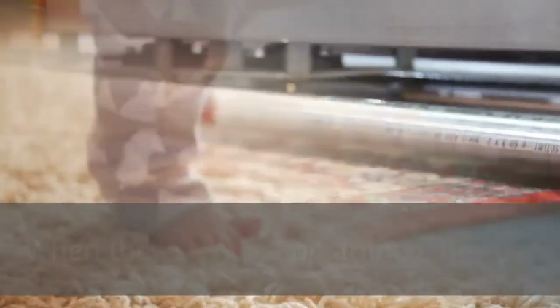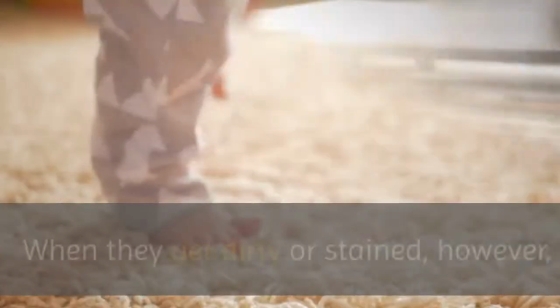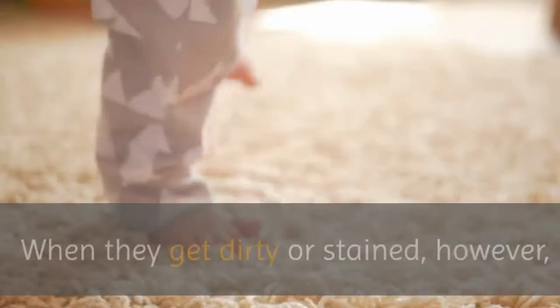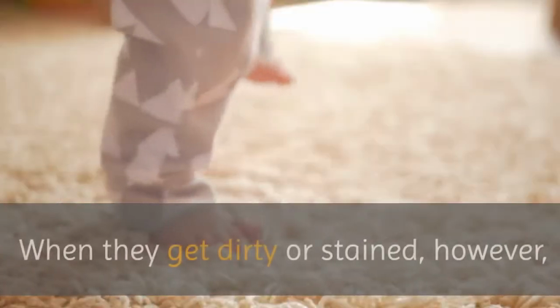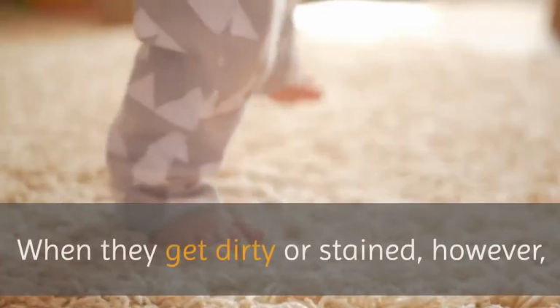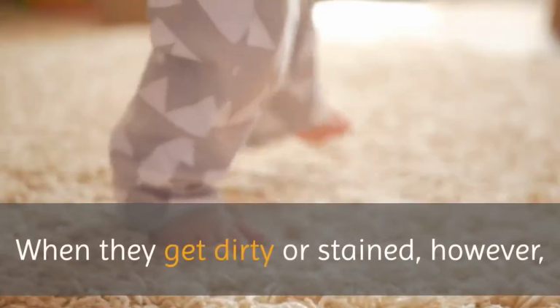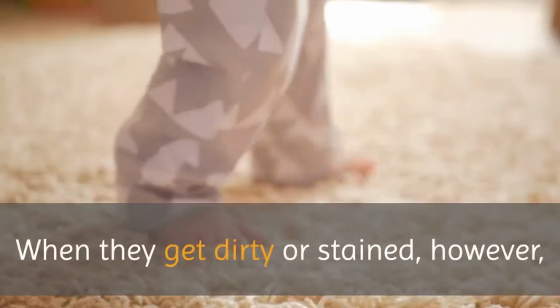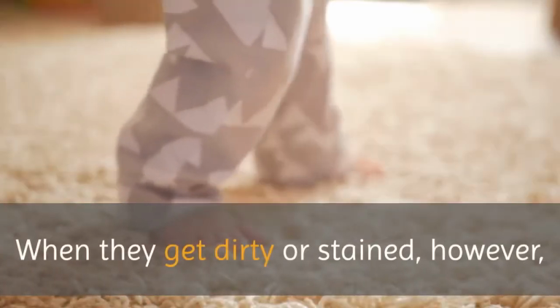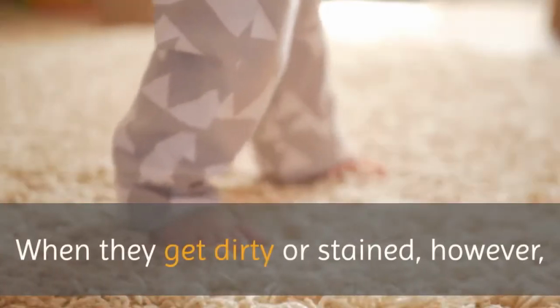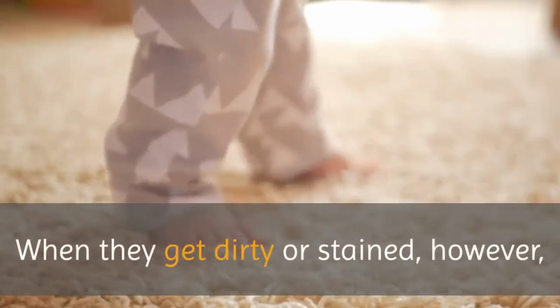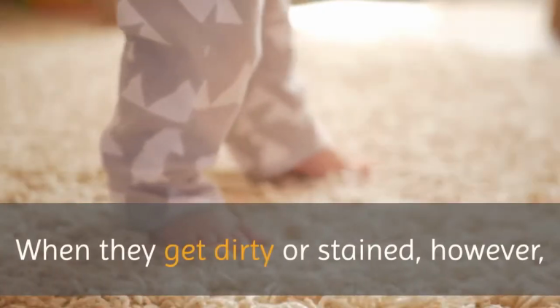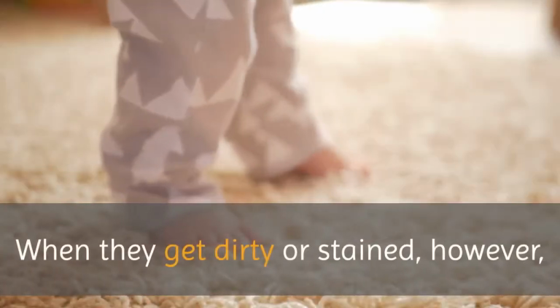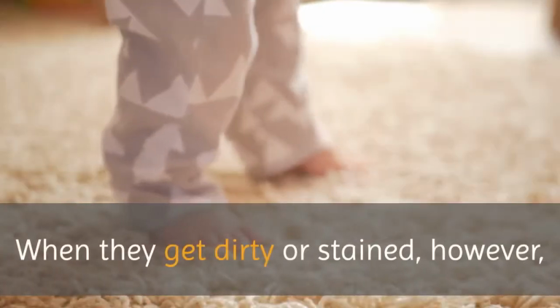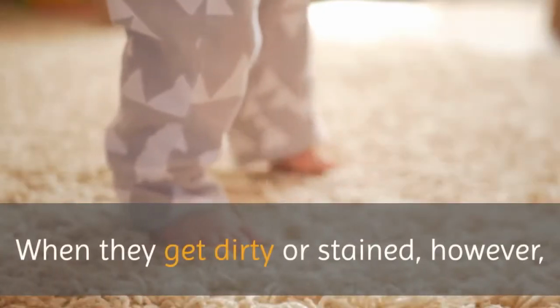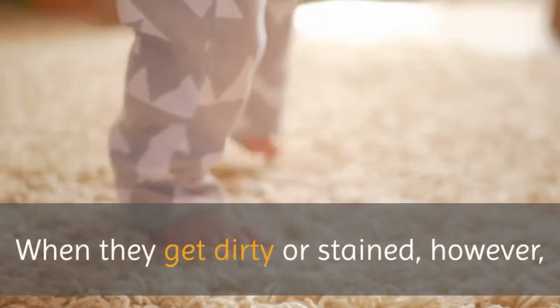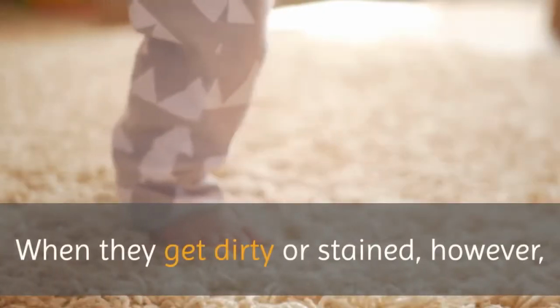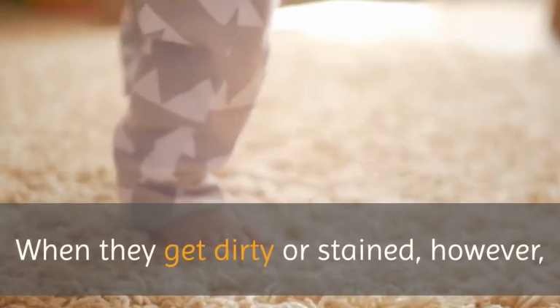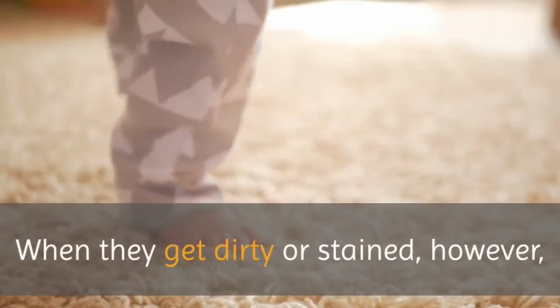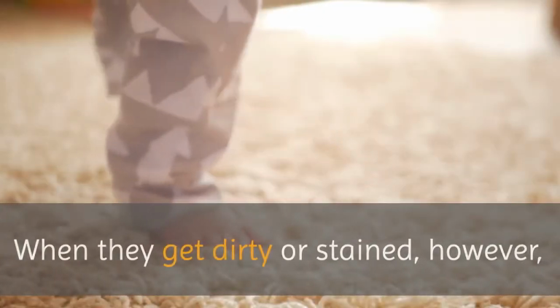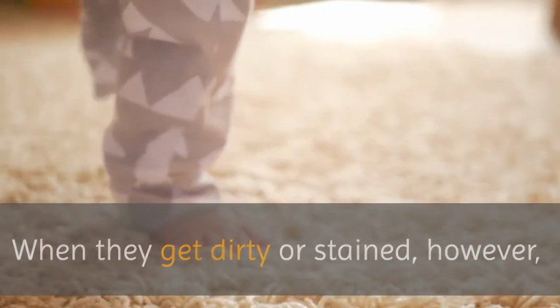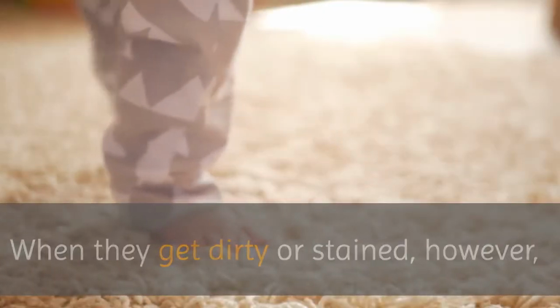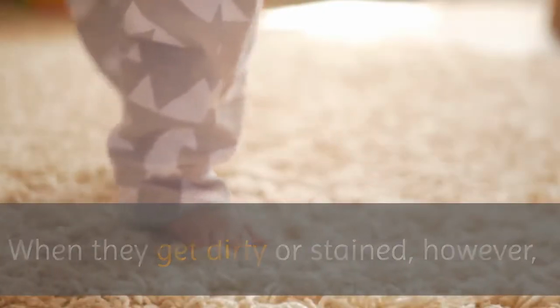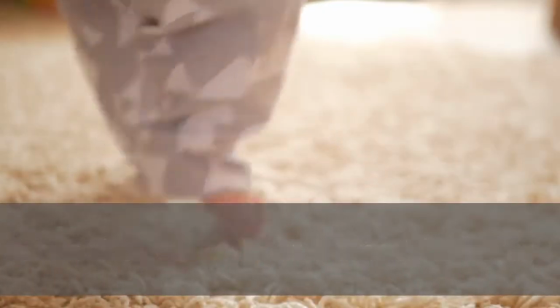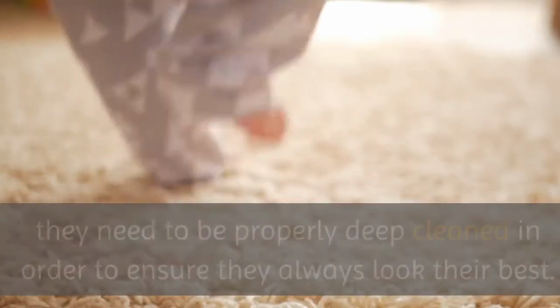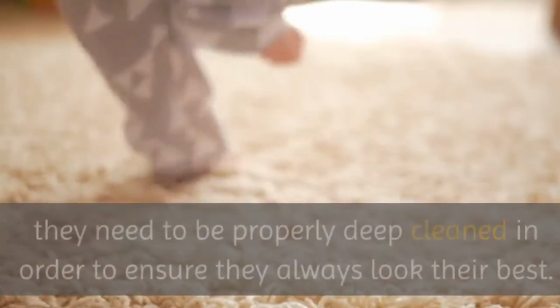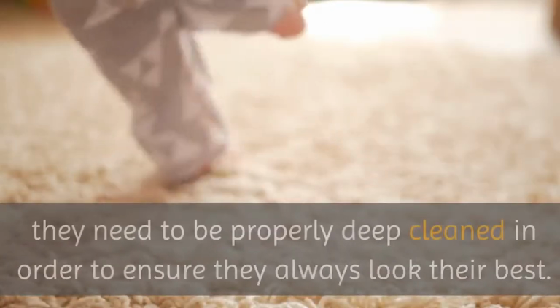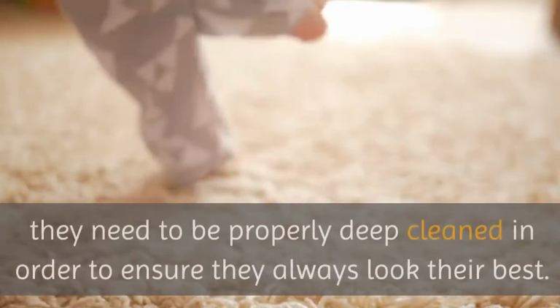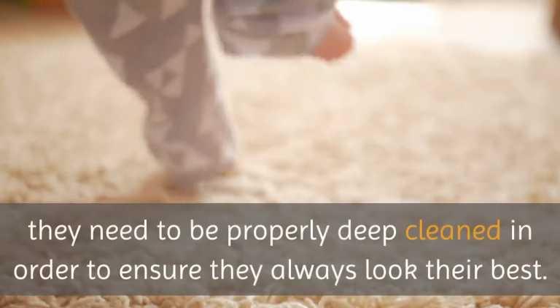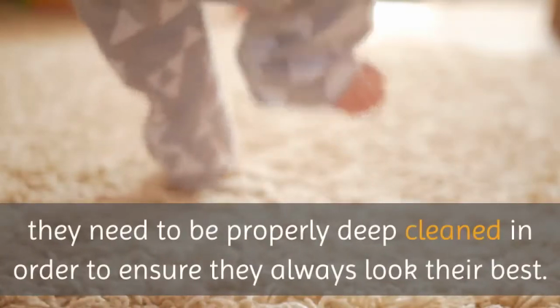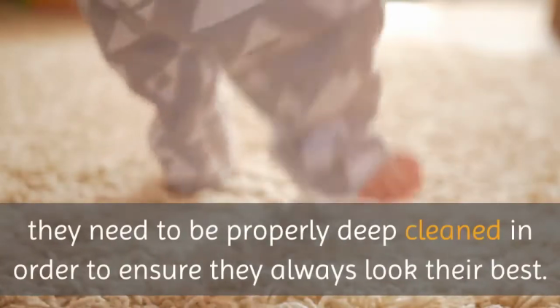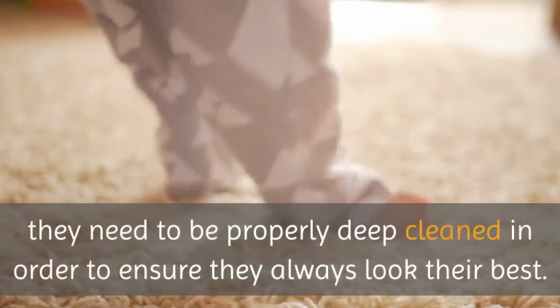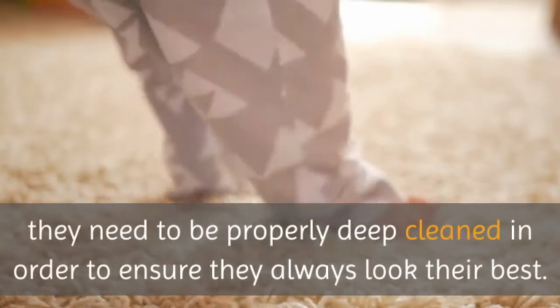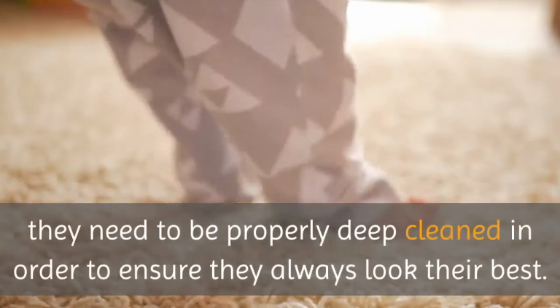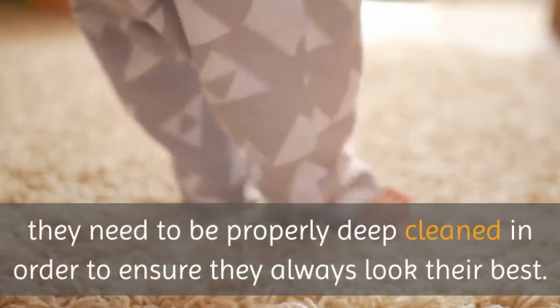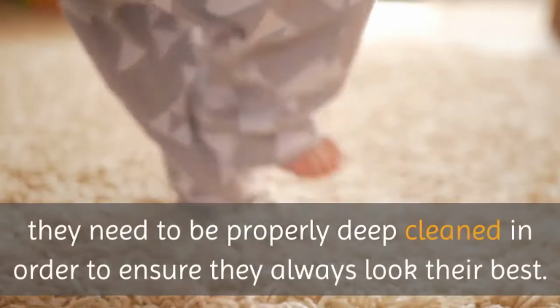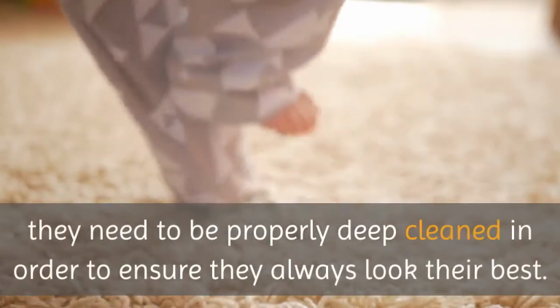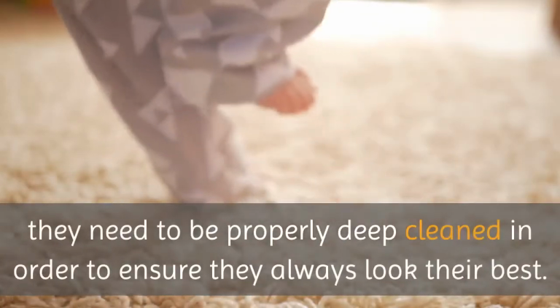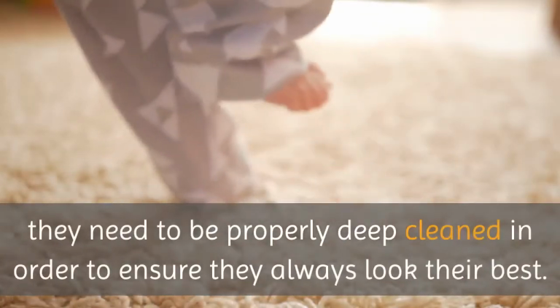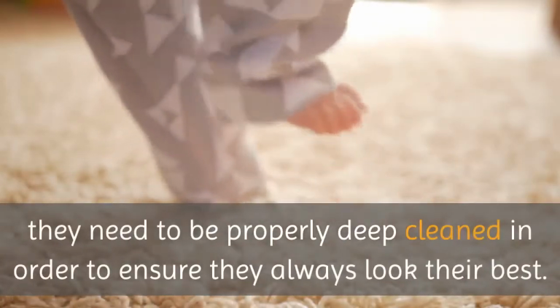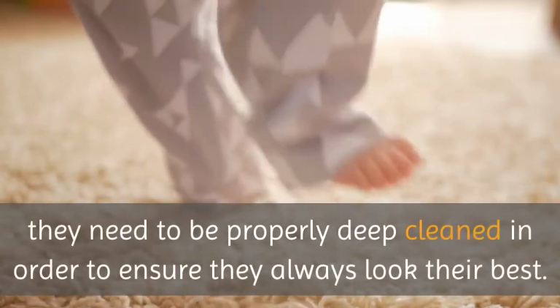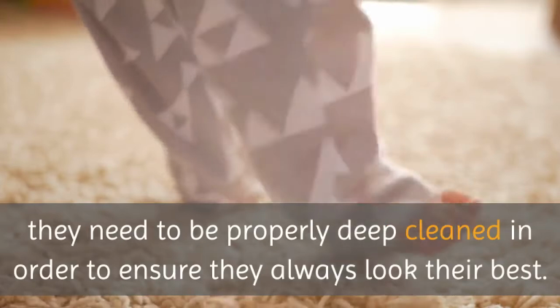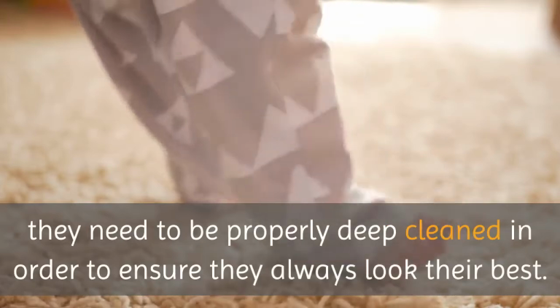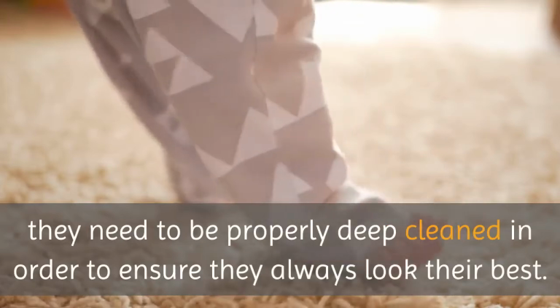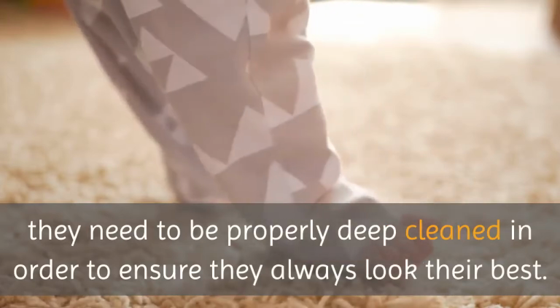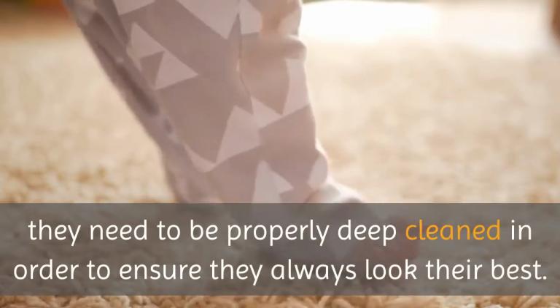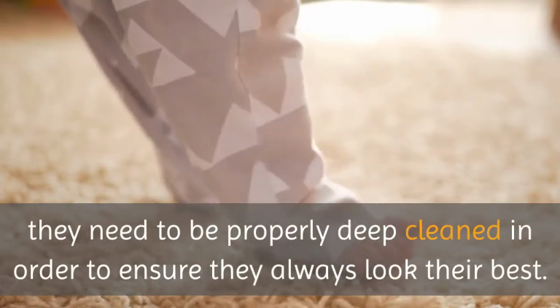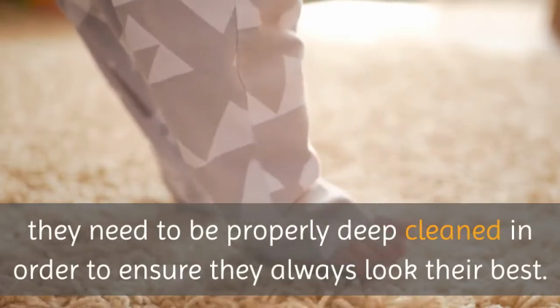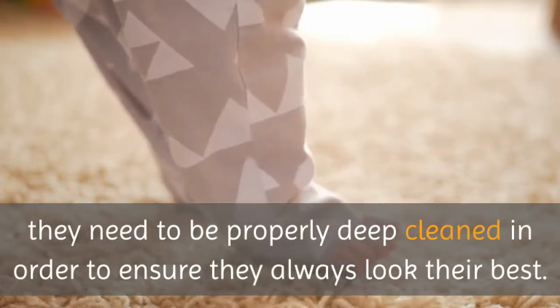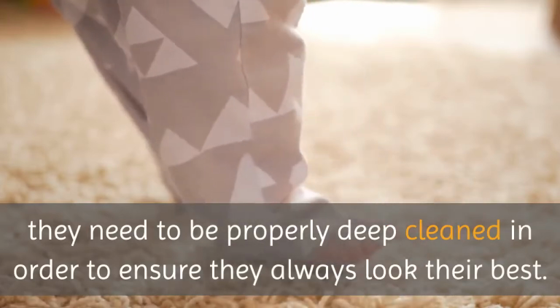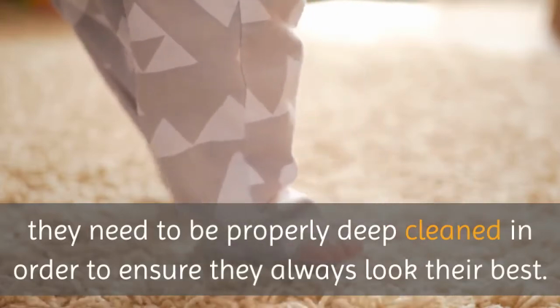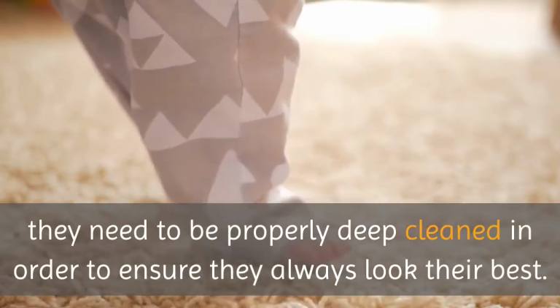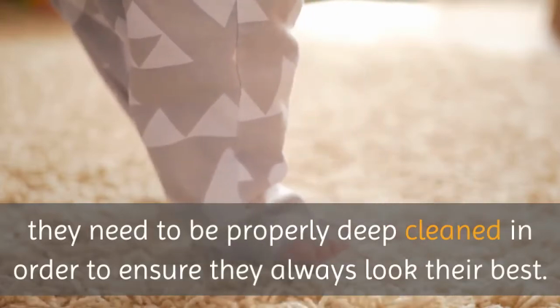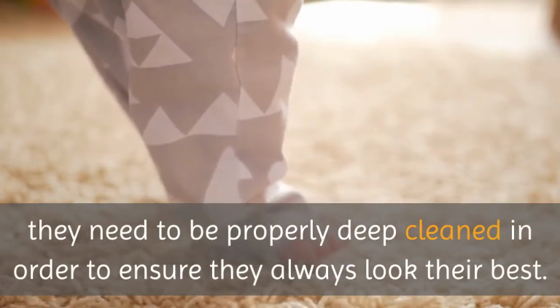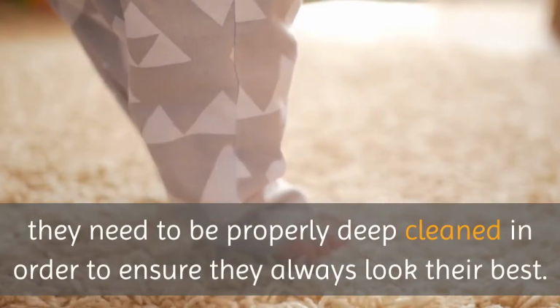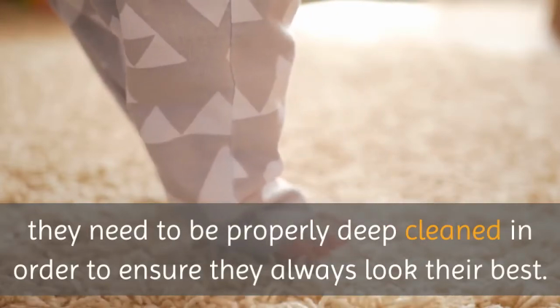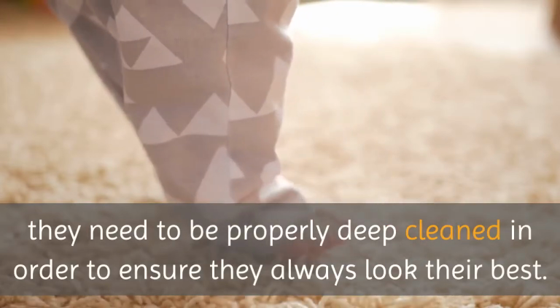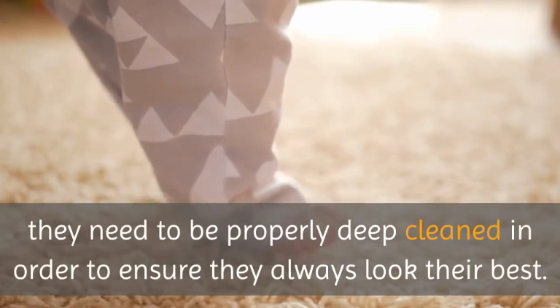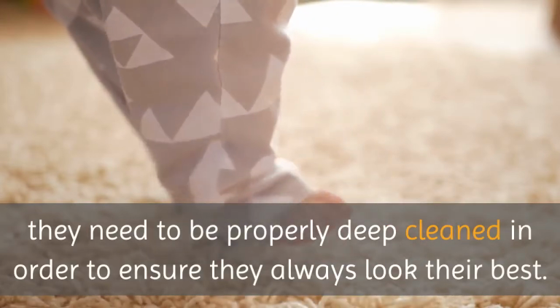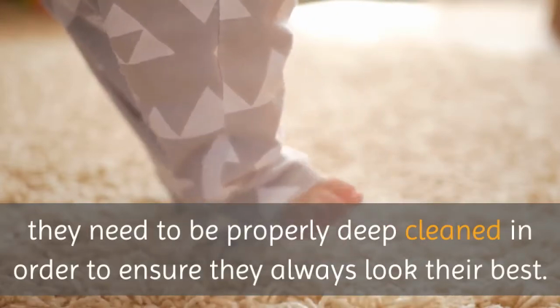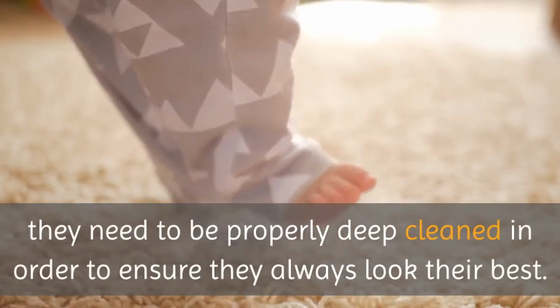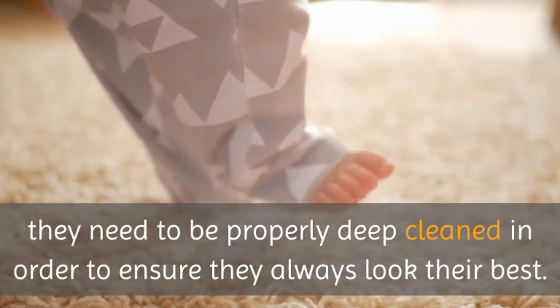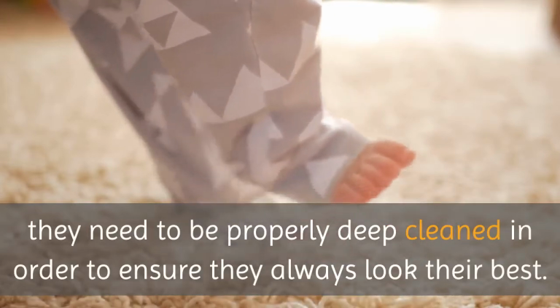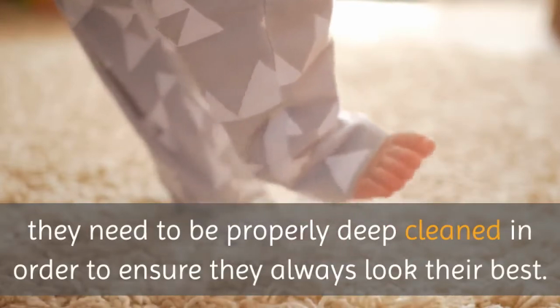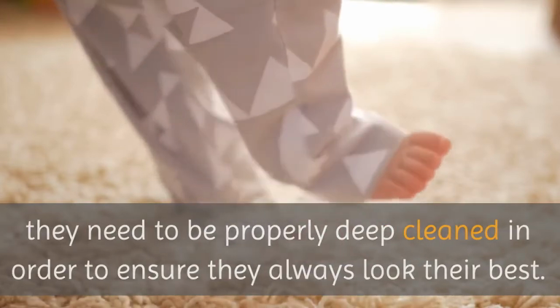When they get dirty or stained, however, they need to be properly deep cleaned in order to ensure they always look their best.